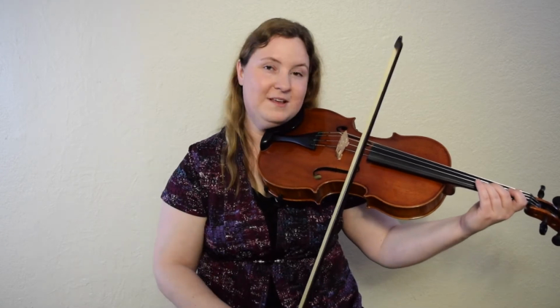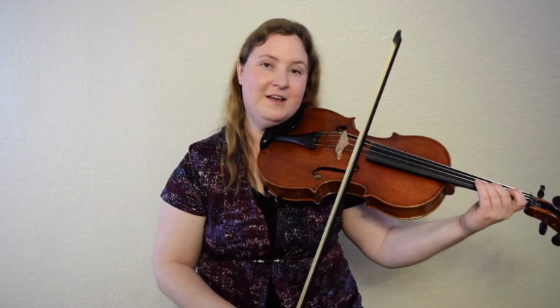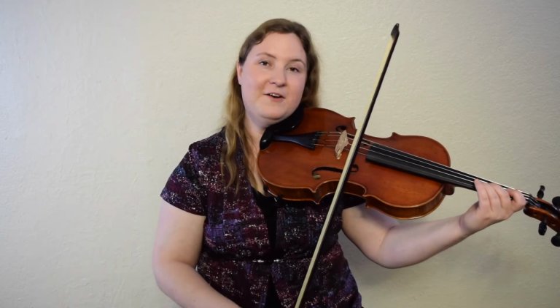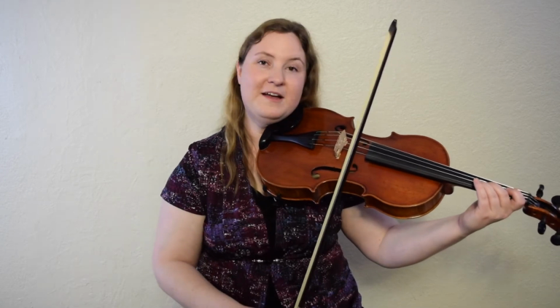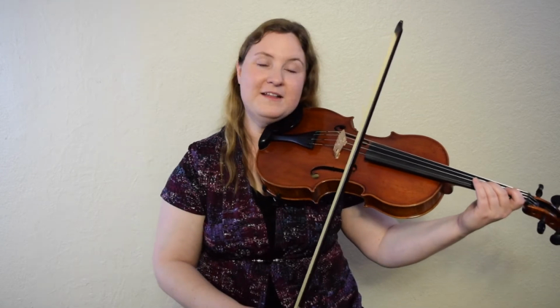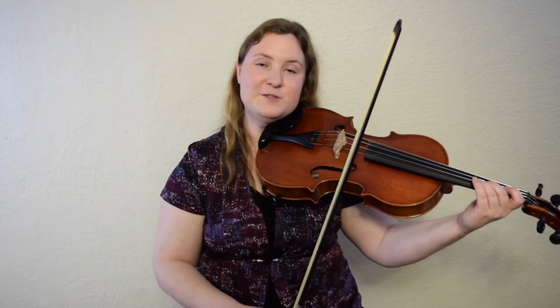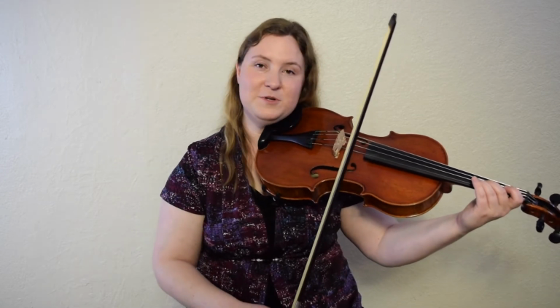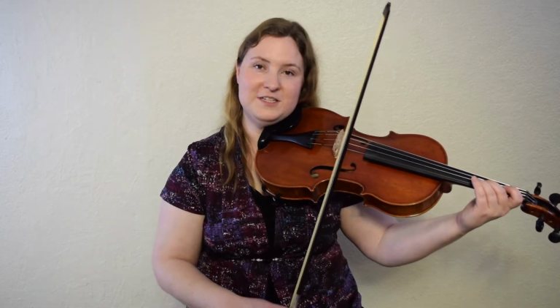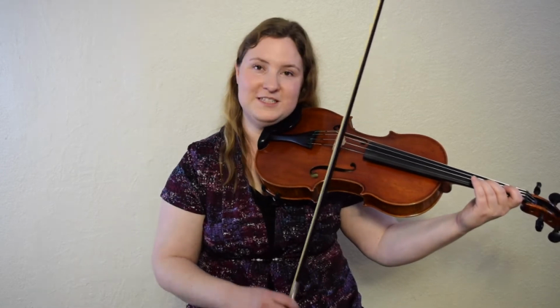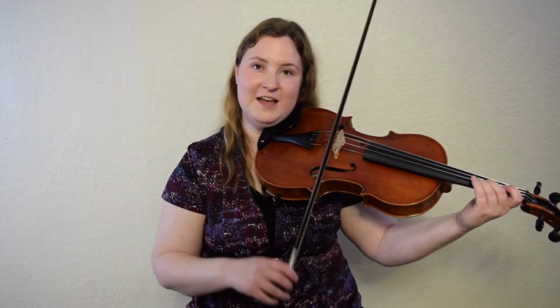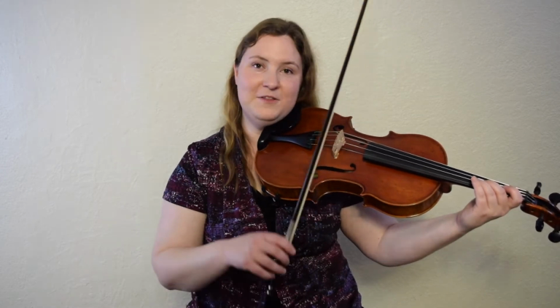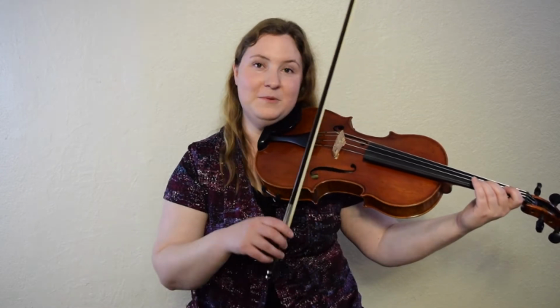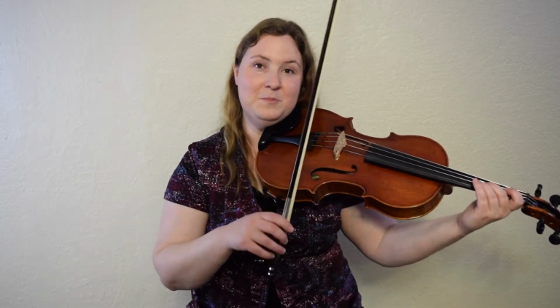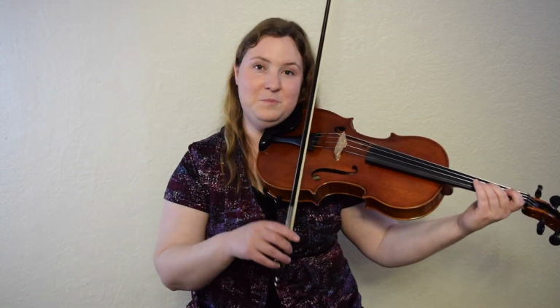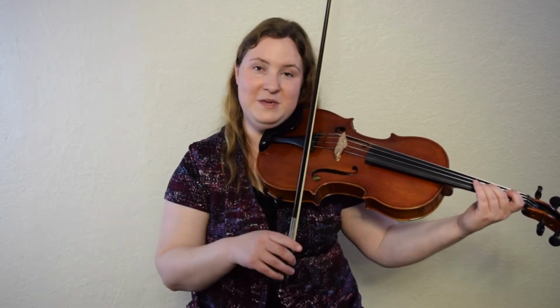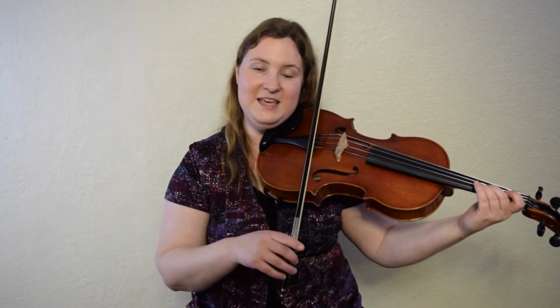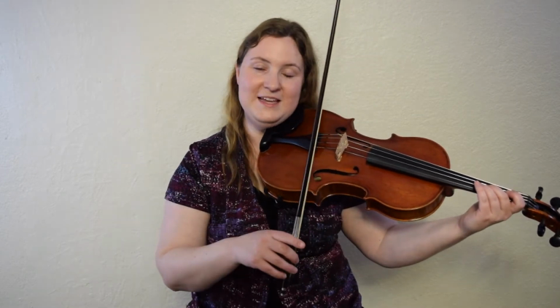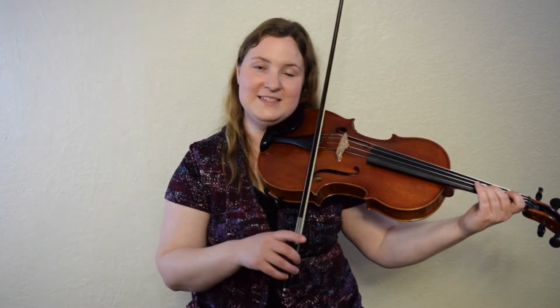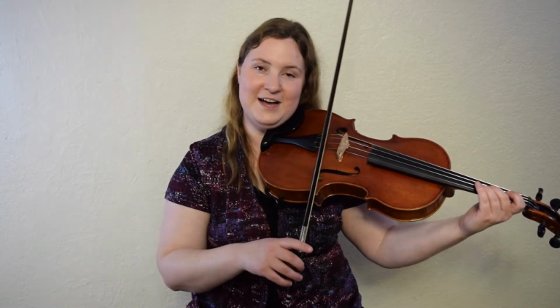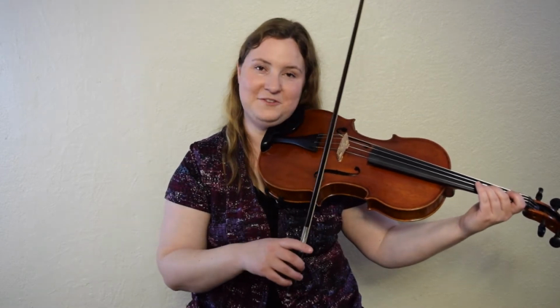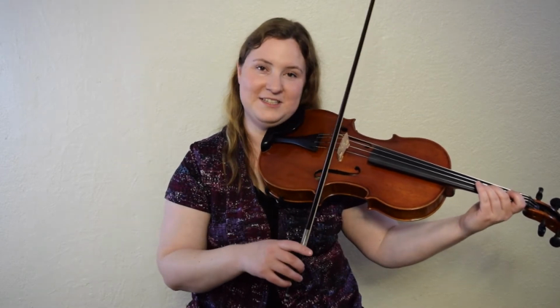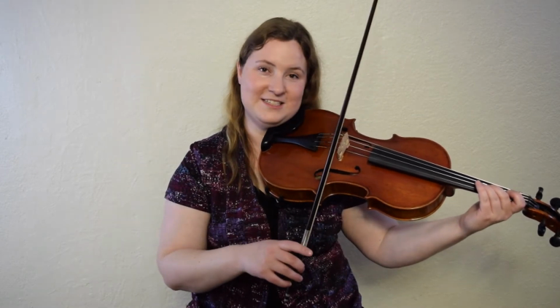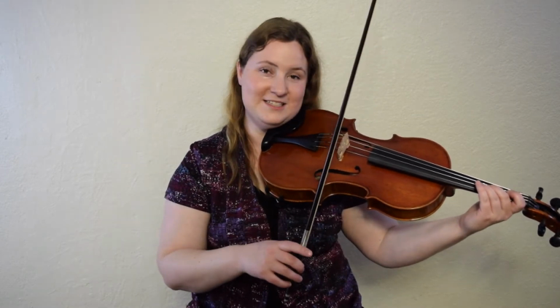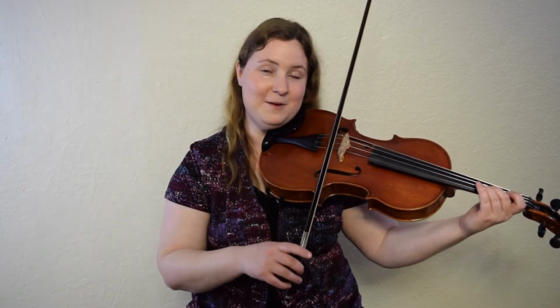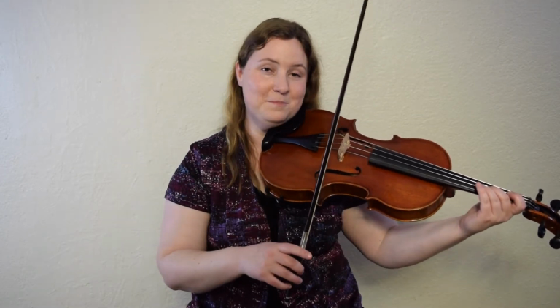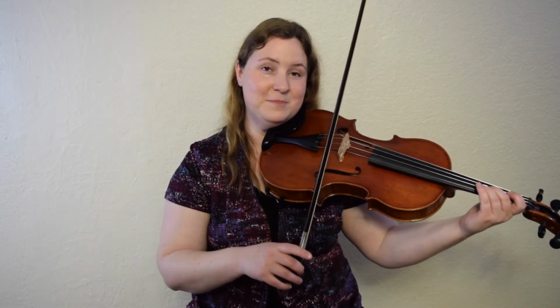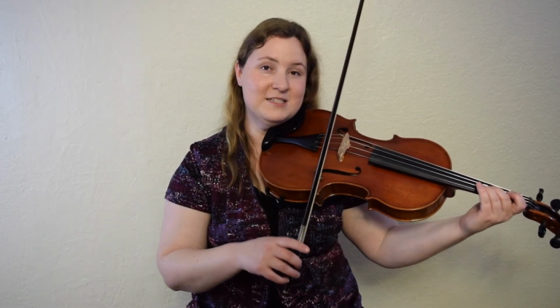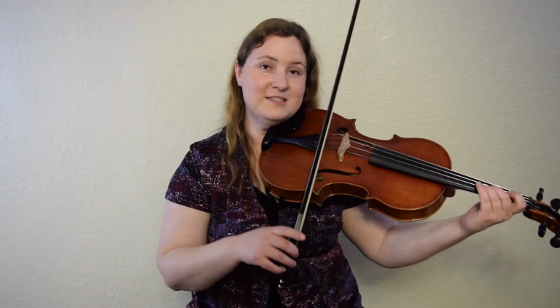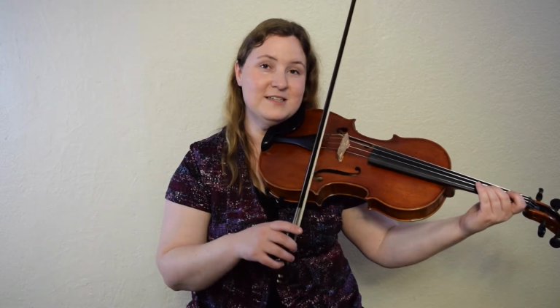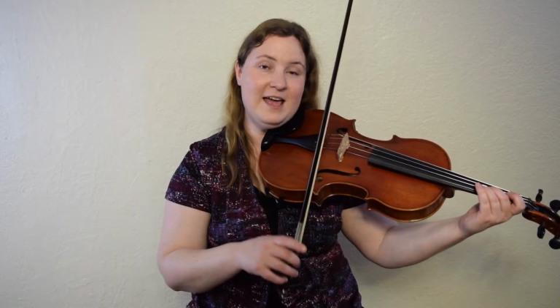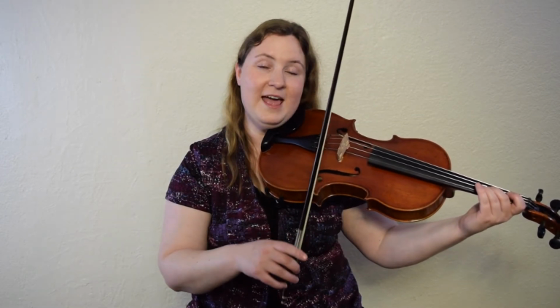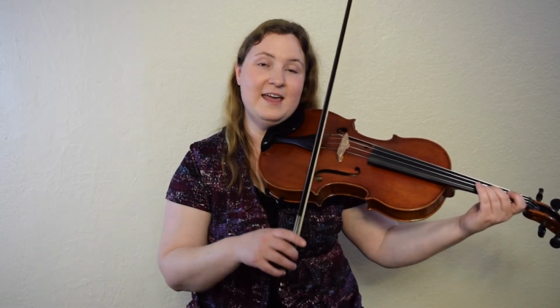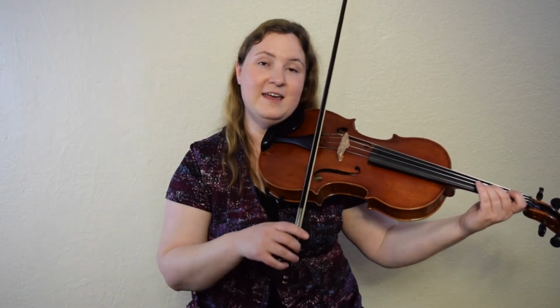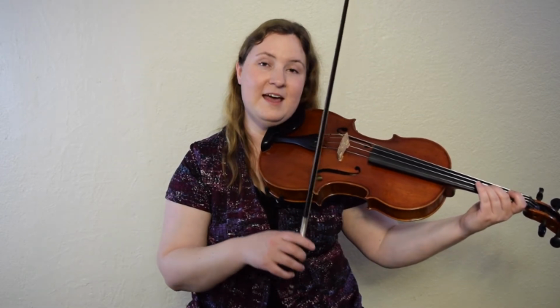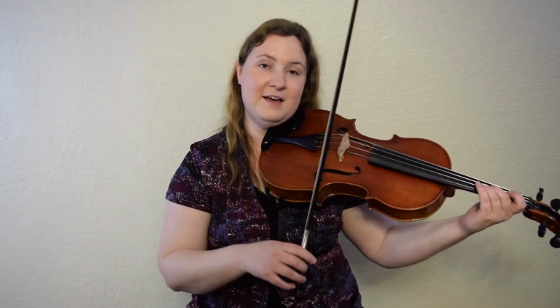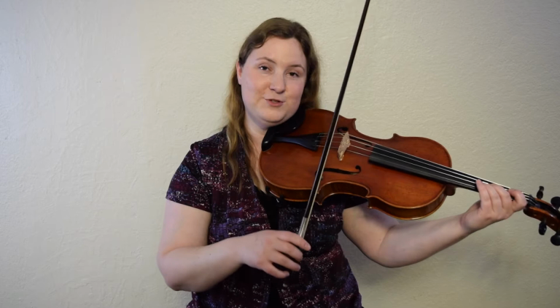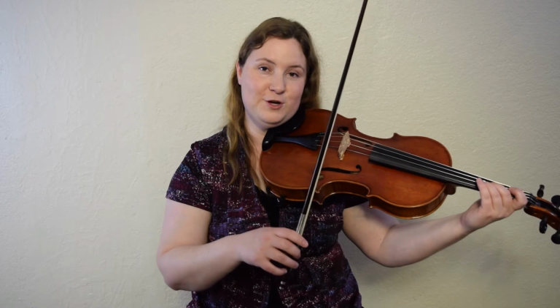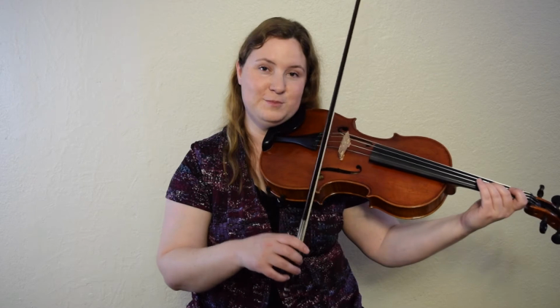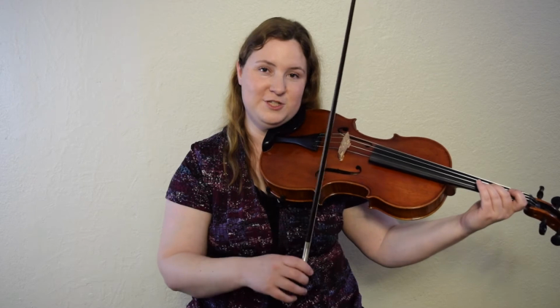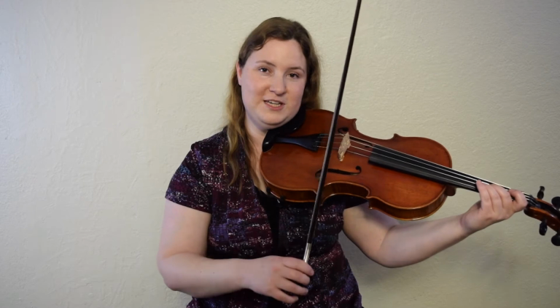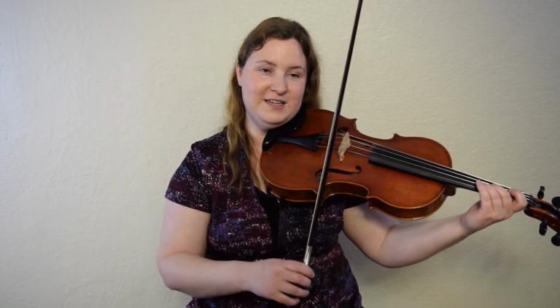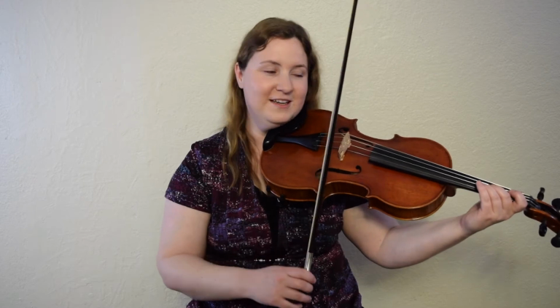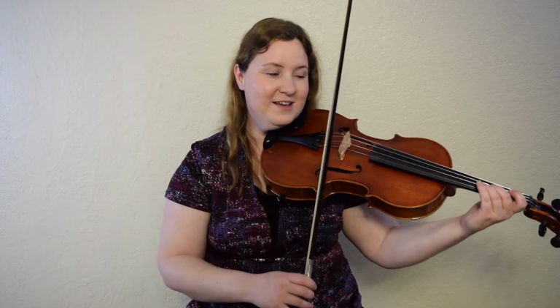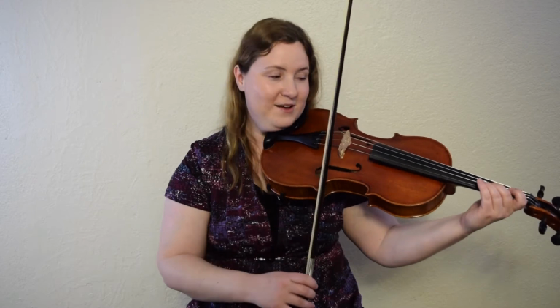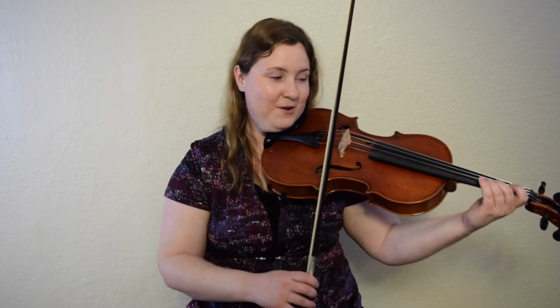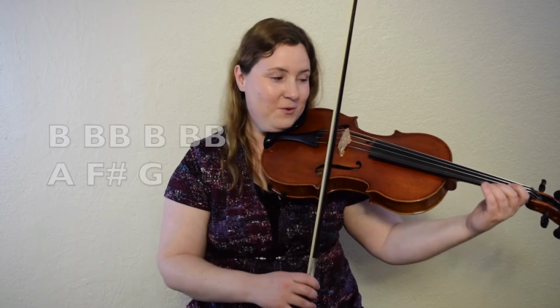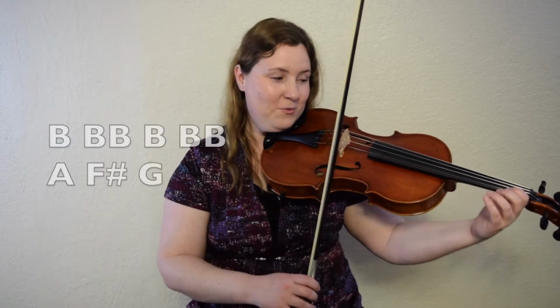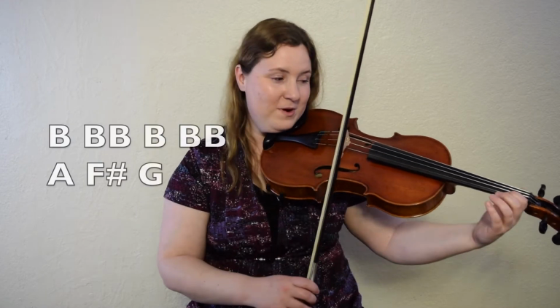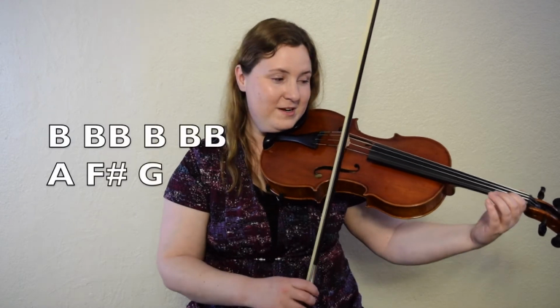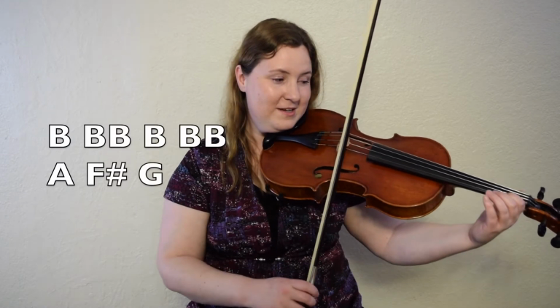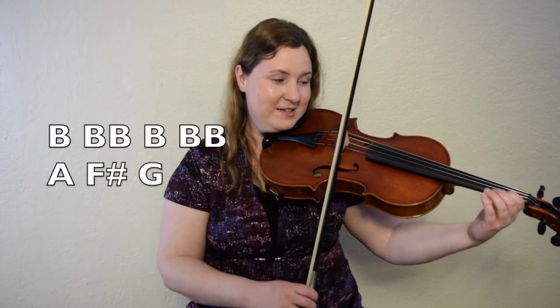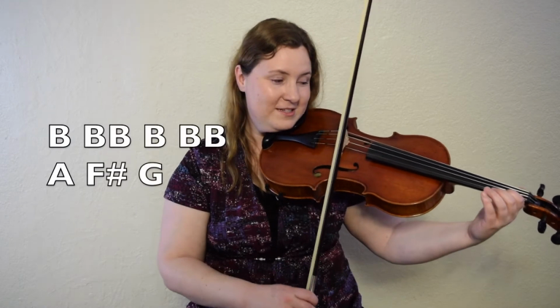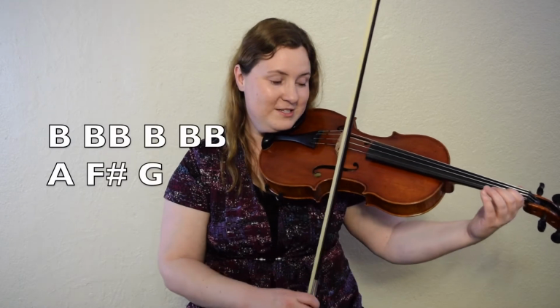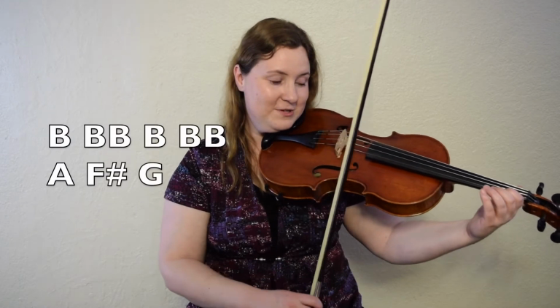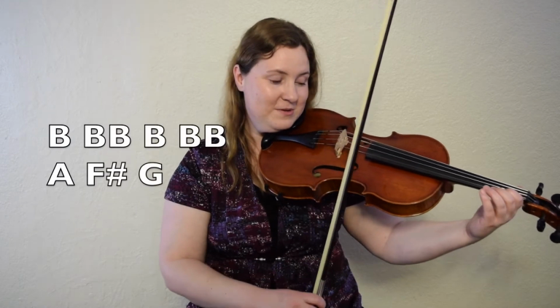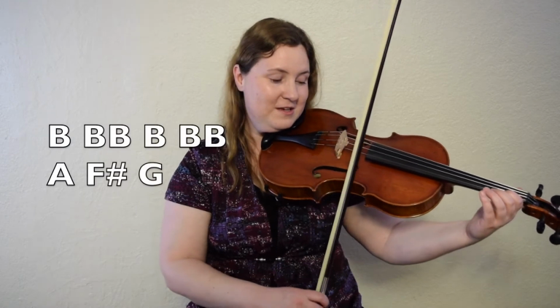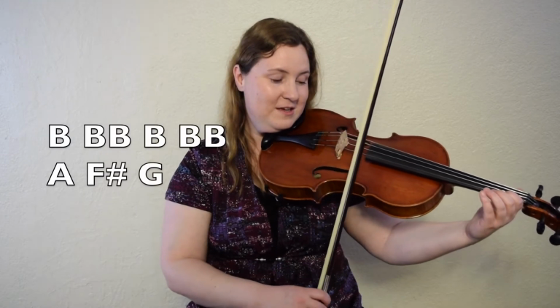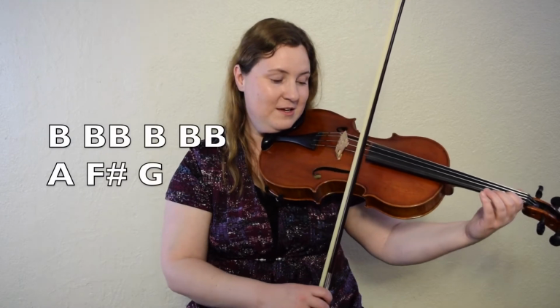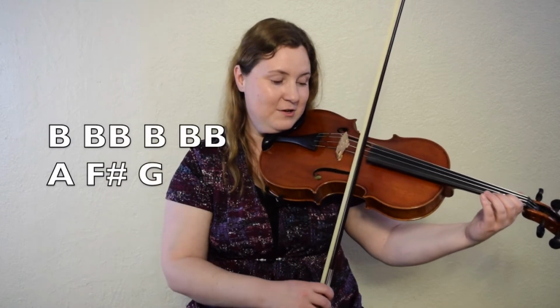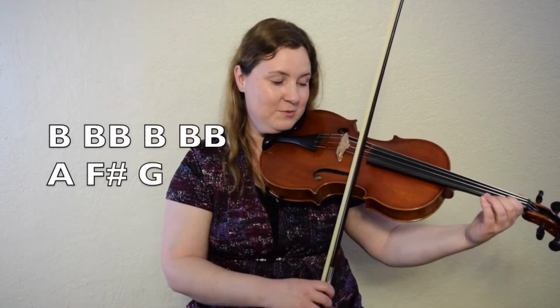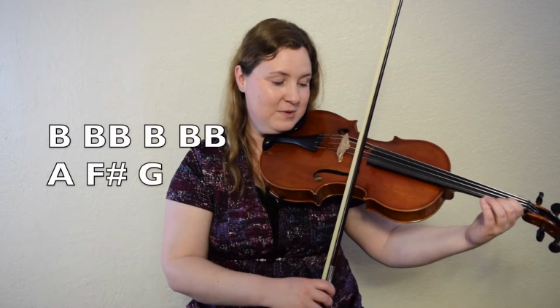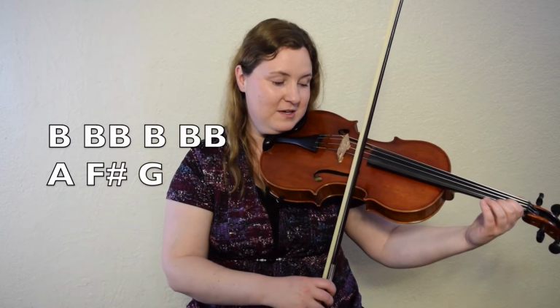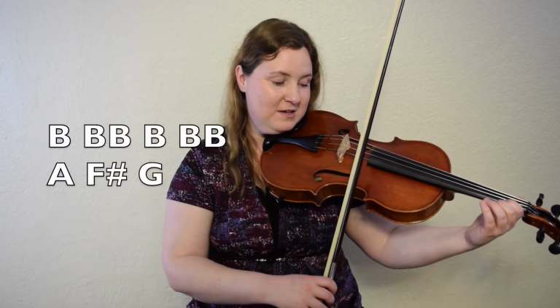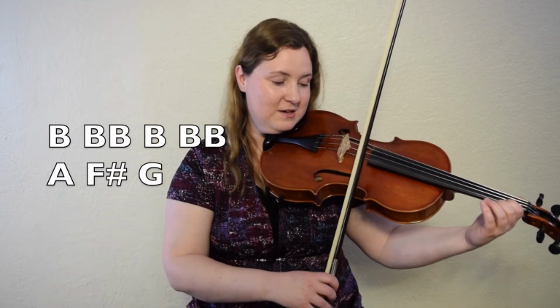Okay, let's put it together. B, down, little, up, little, A, F sharp, G. One, two, here we go.